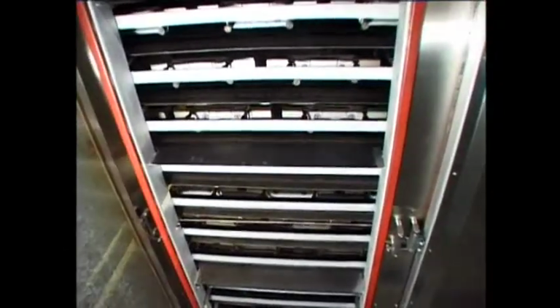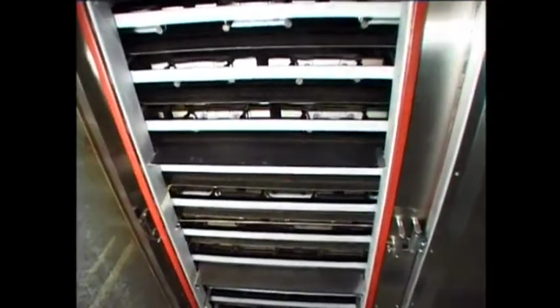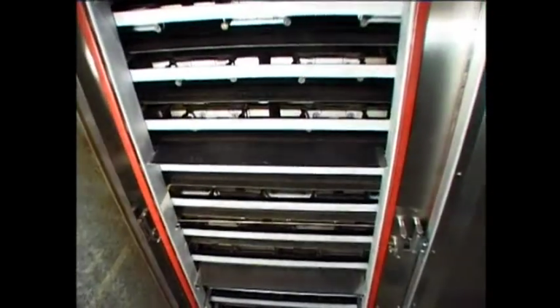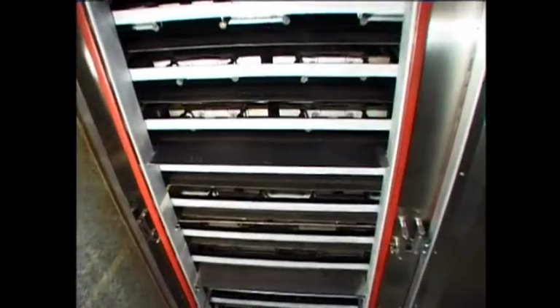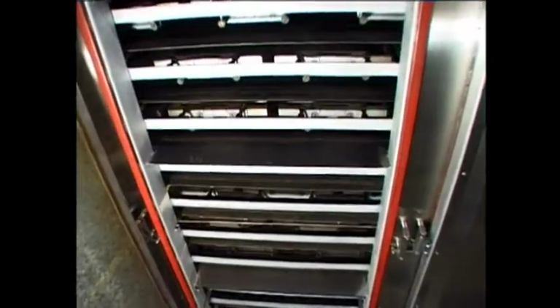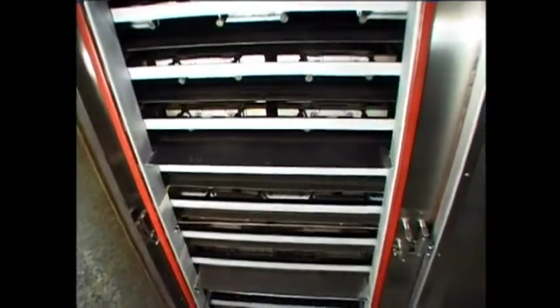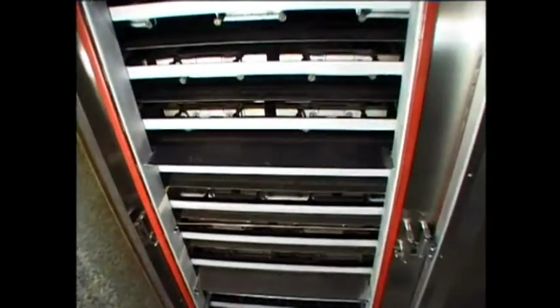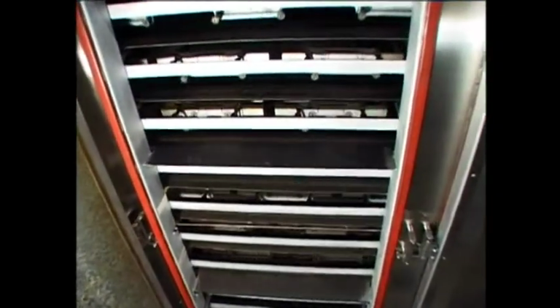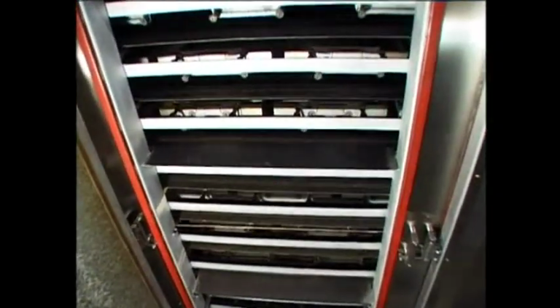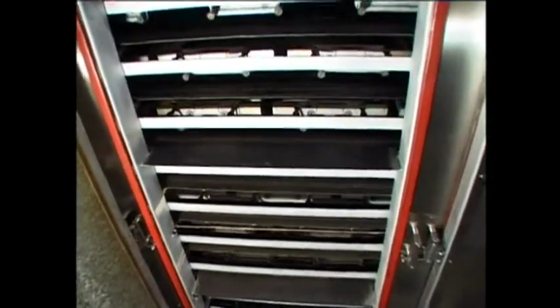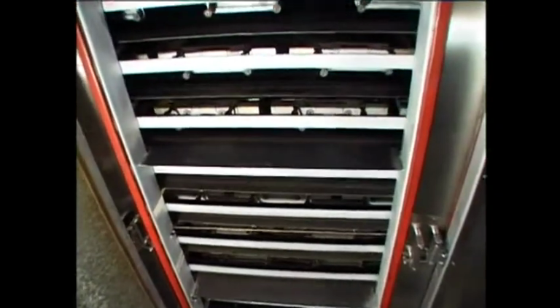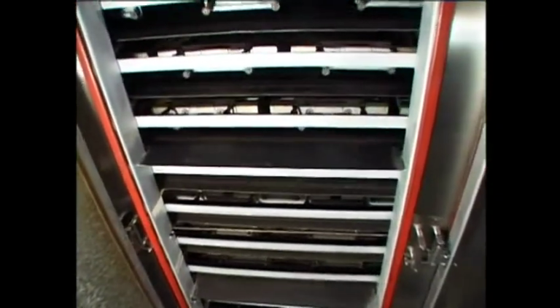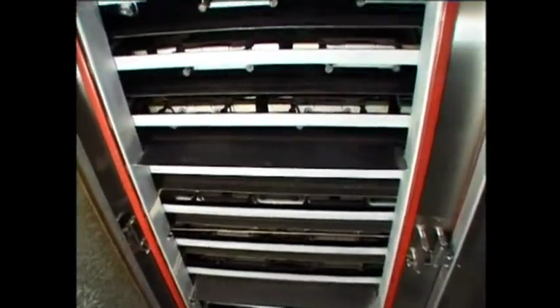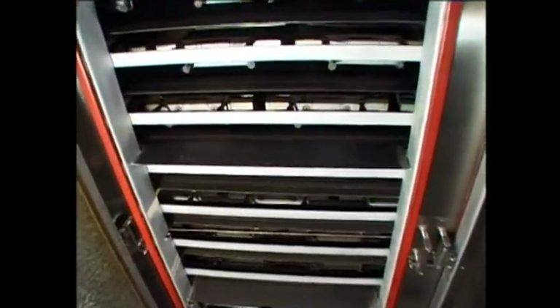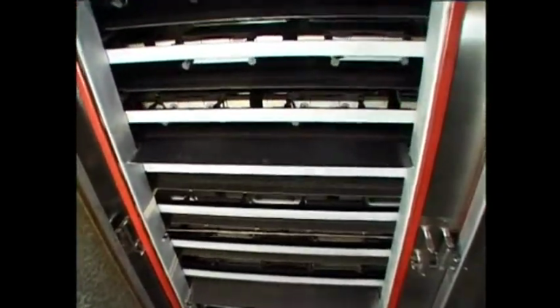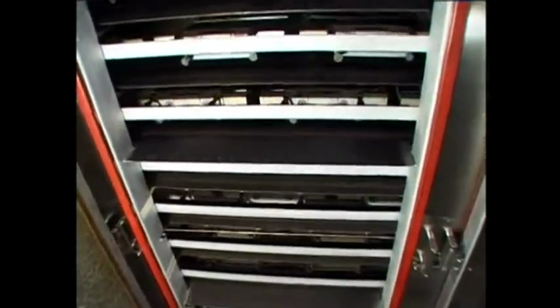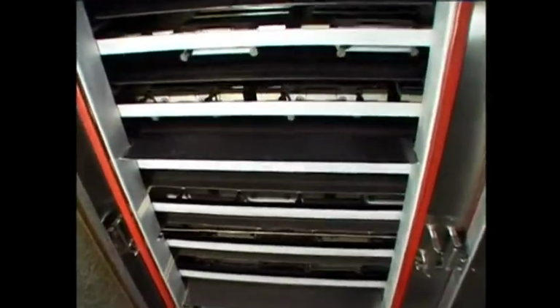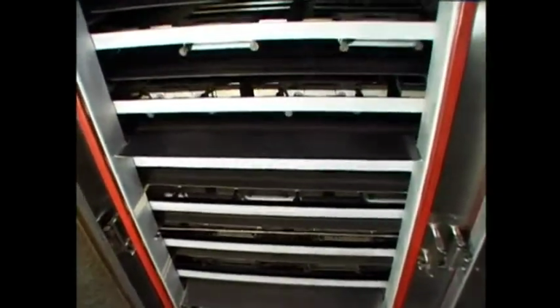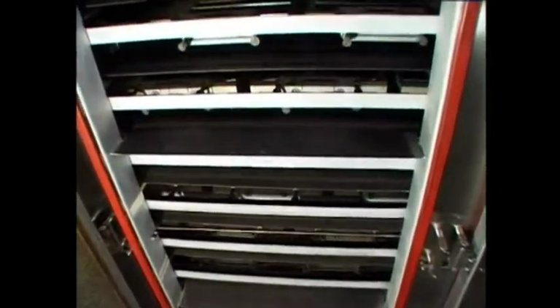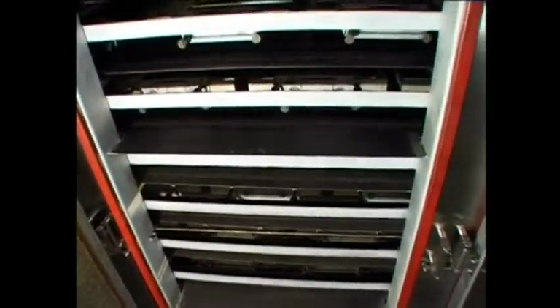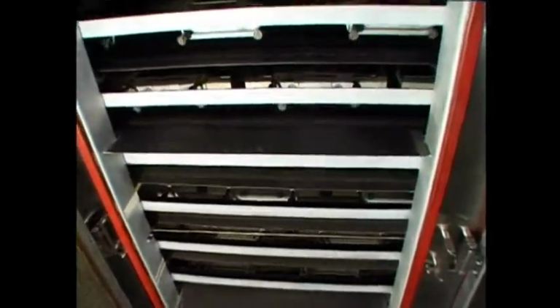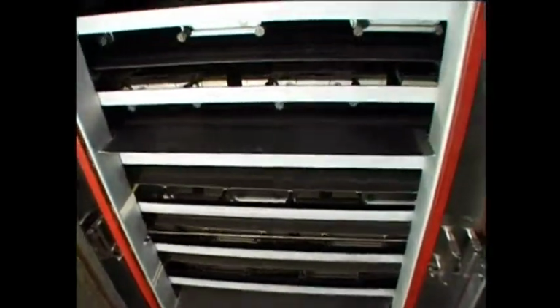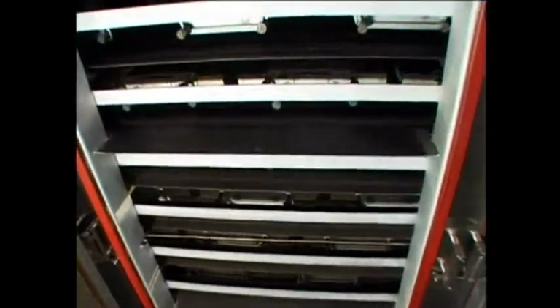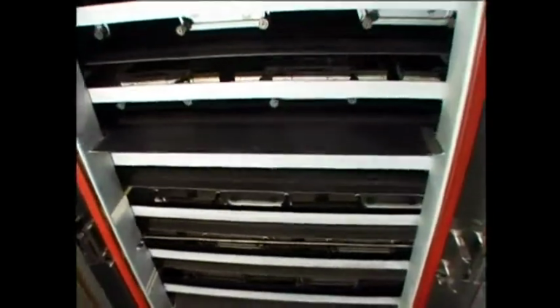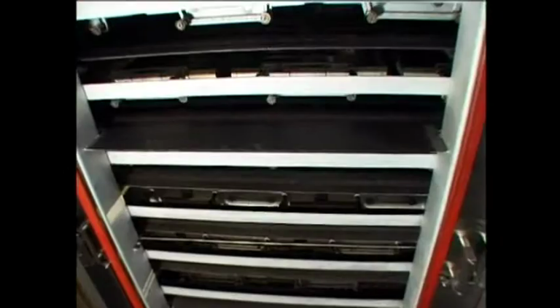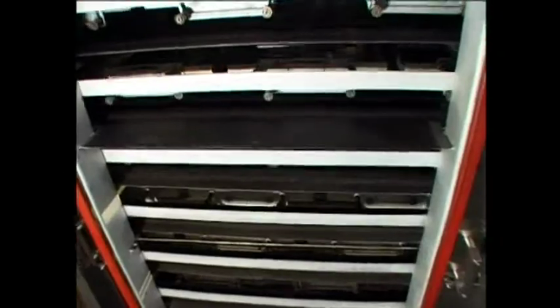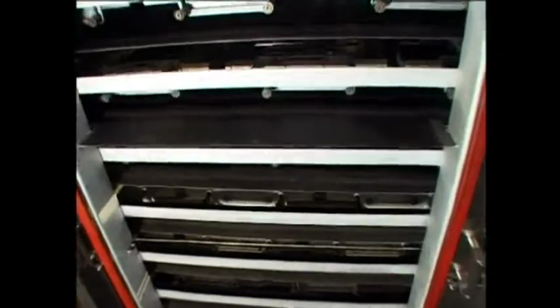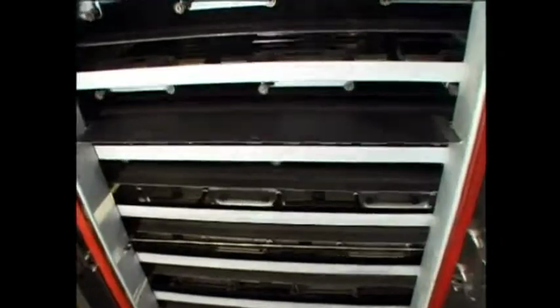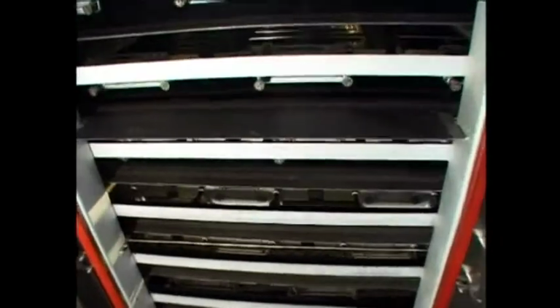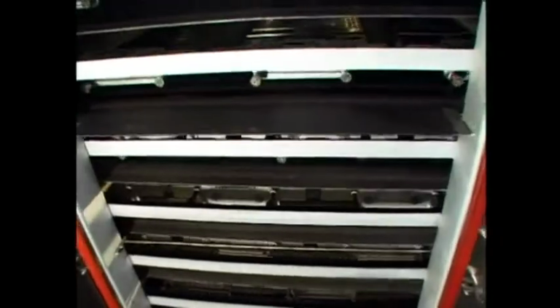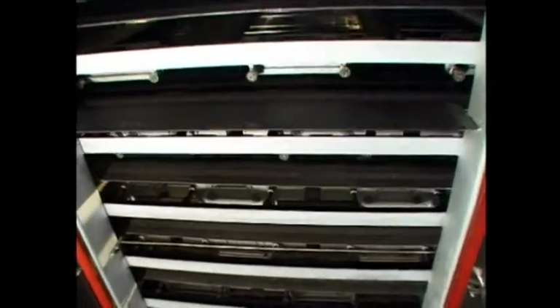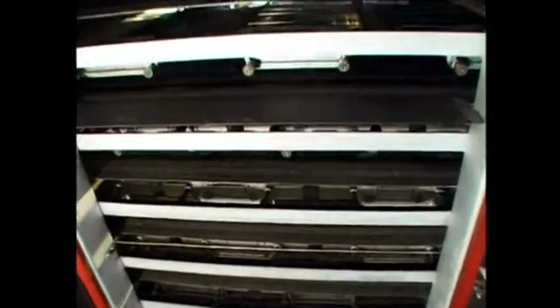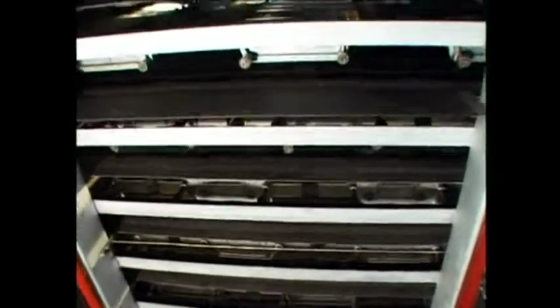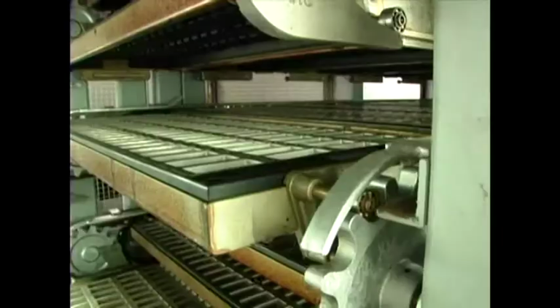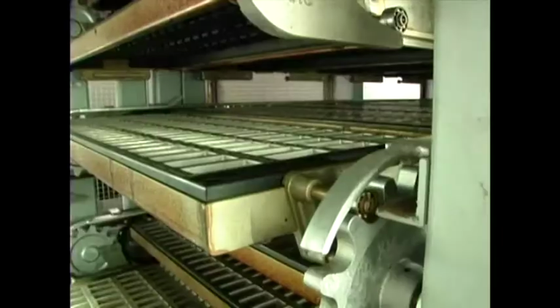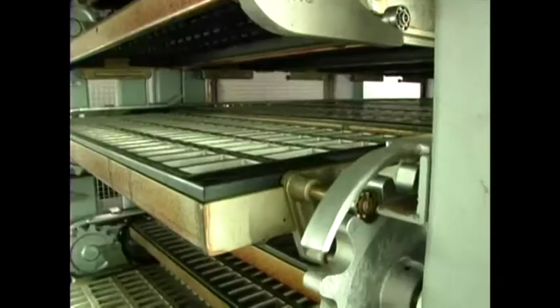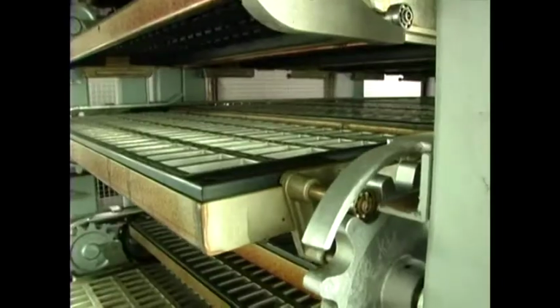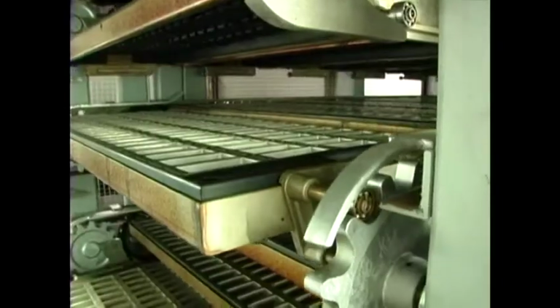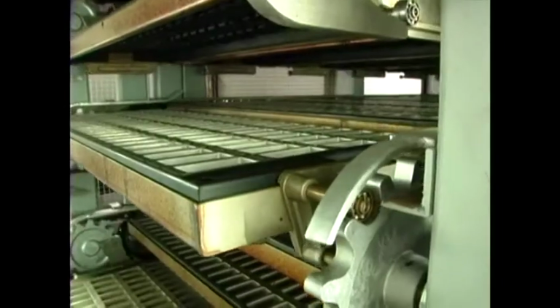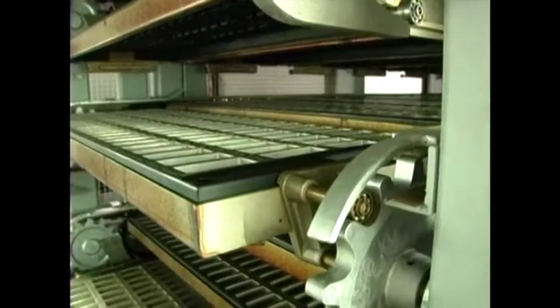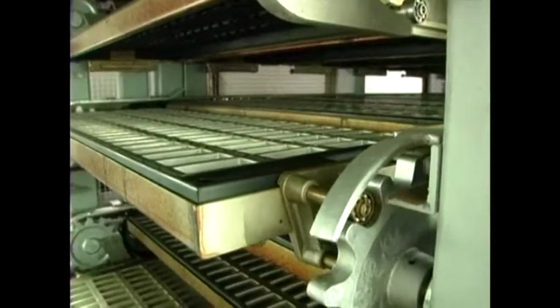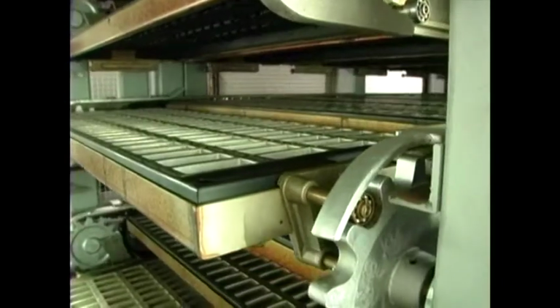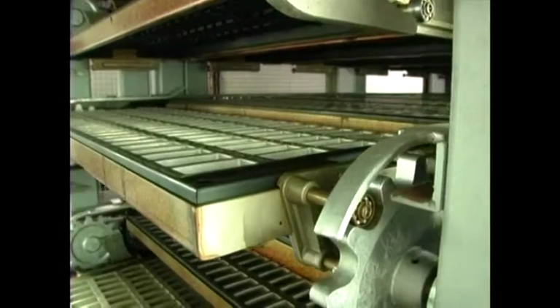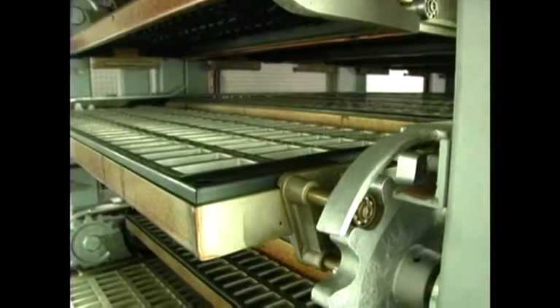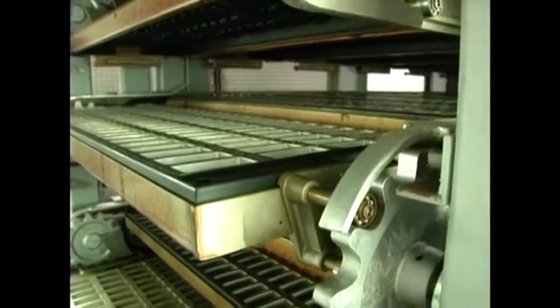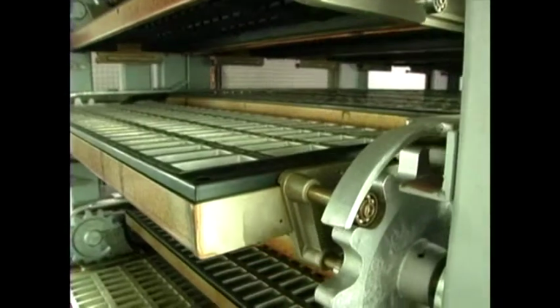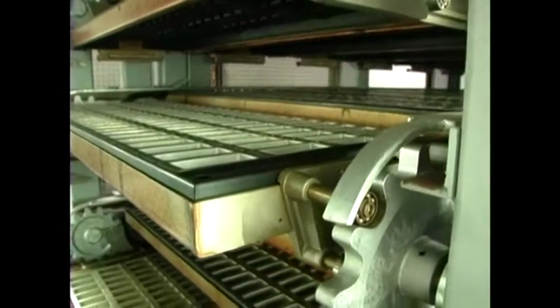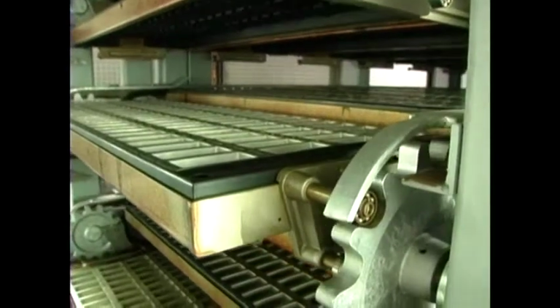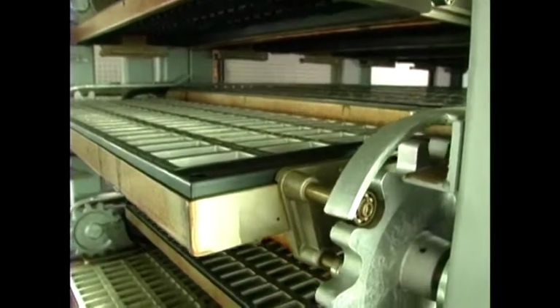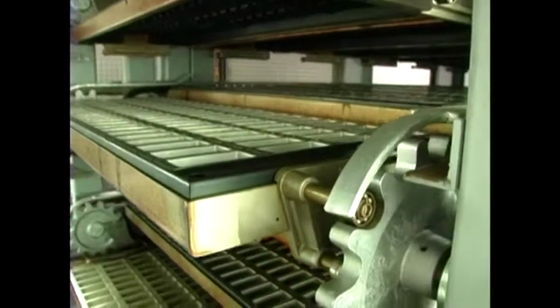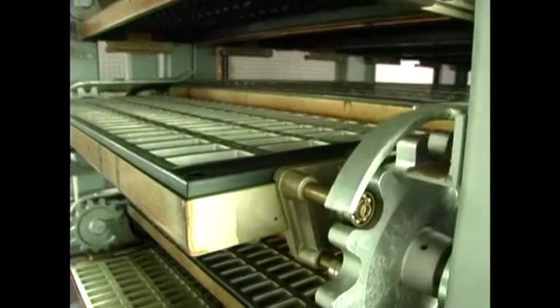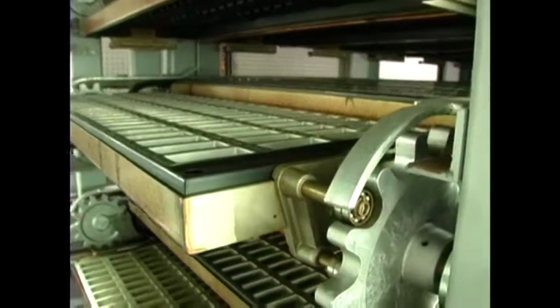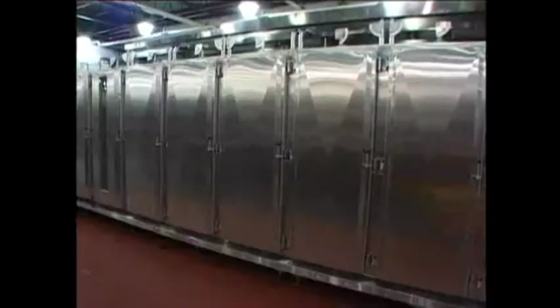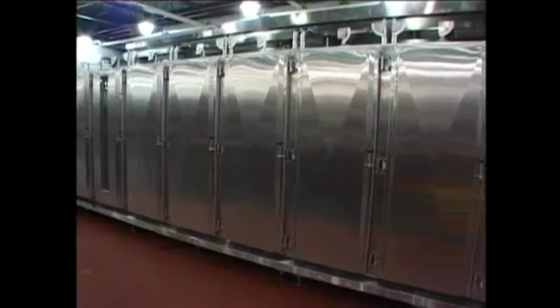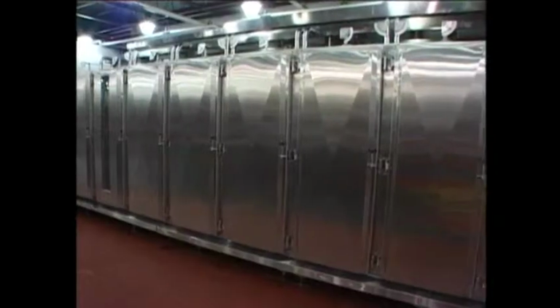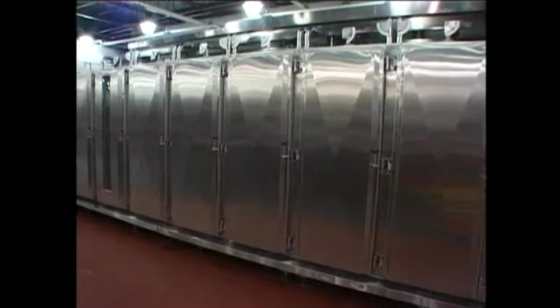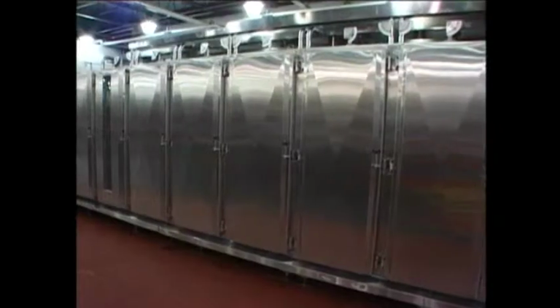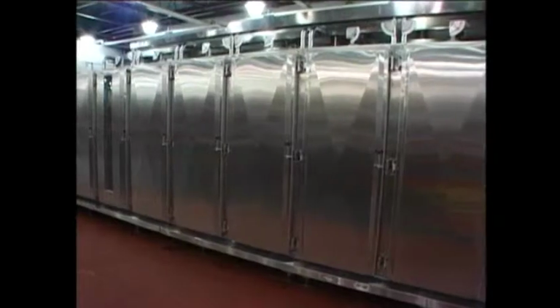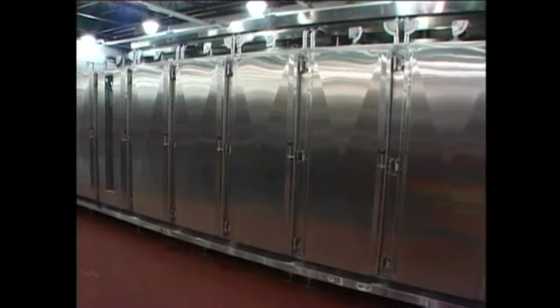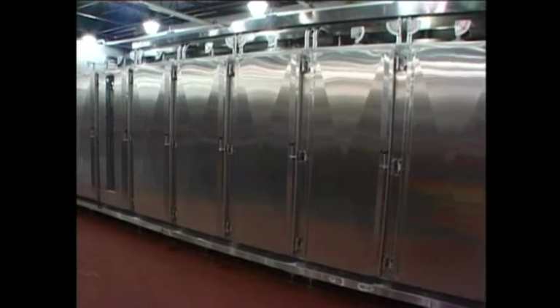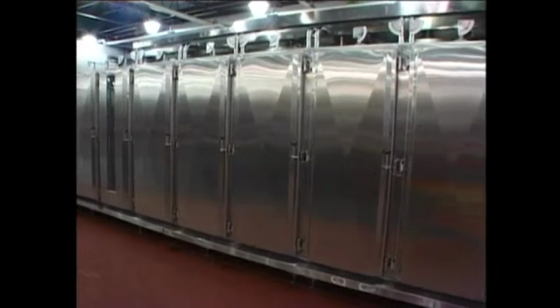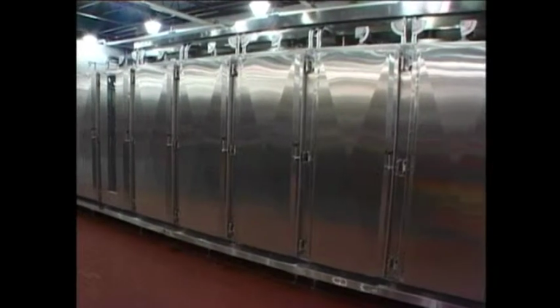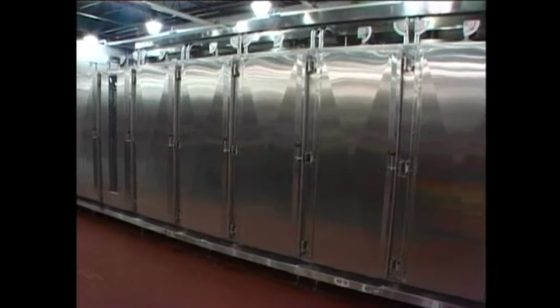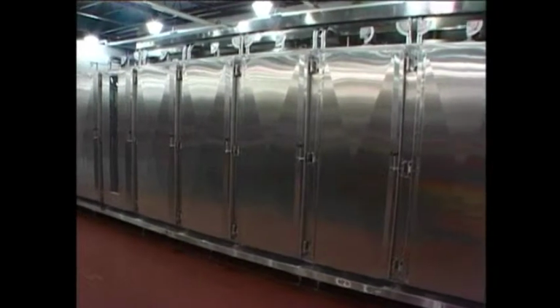The foundation of all AutoBake ovens is the unique Serpentine system. The advantage of this design is an oven that's highly efficient, very cost effective to run, yet extremely compact.